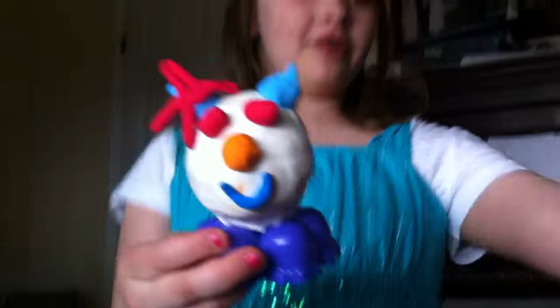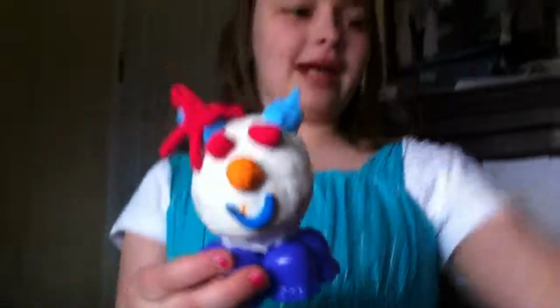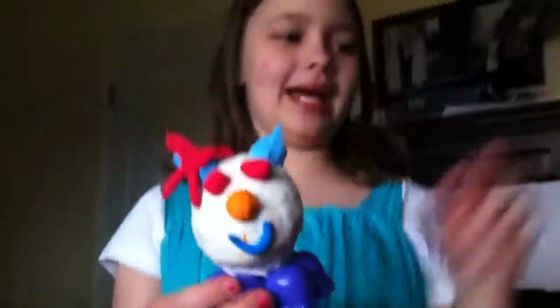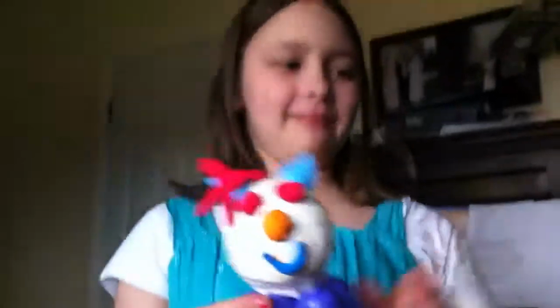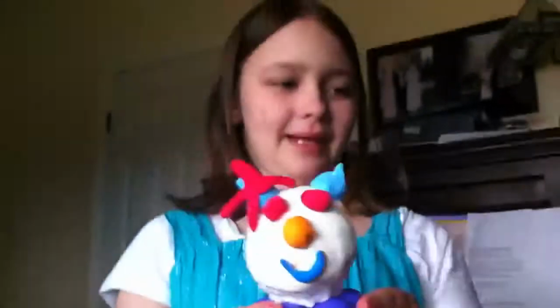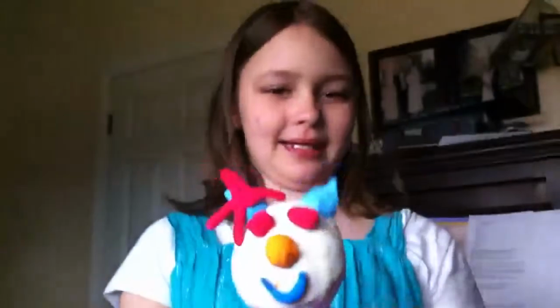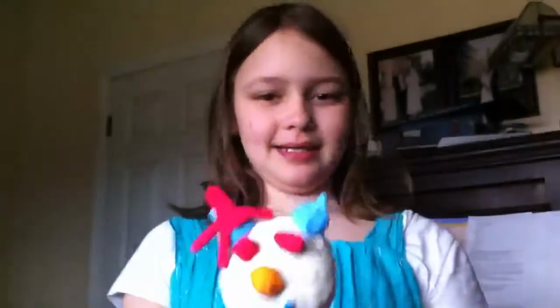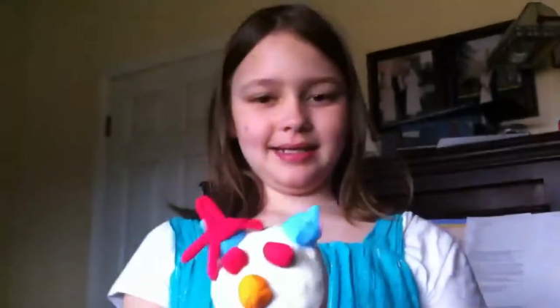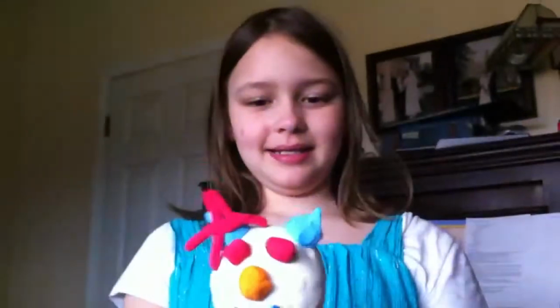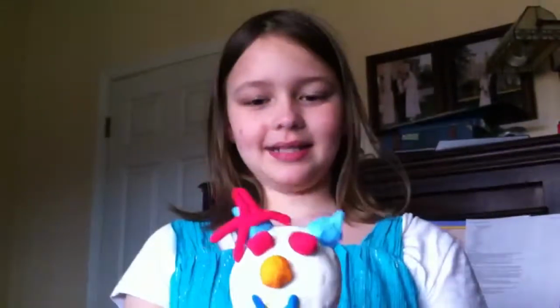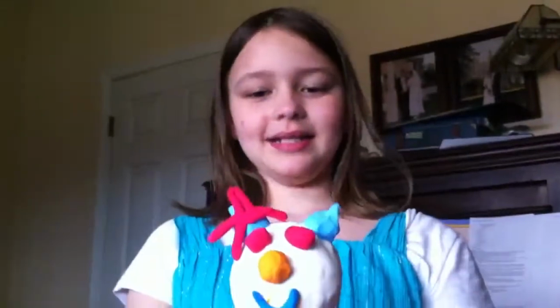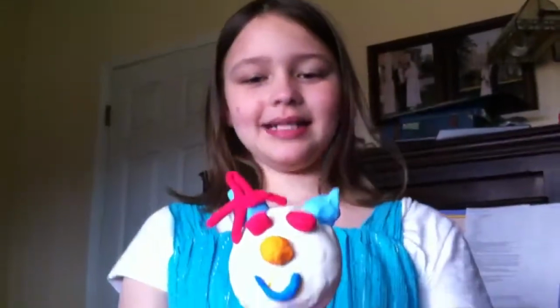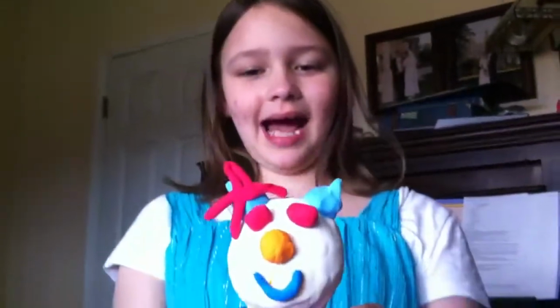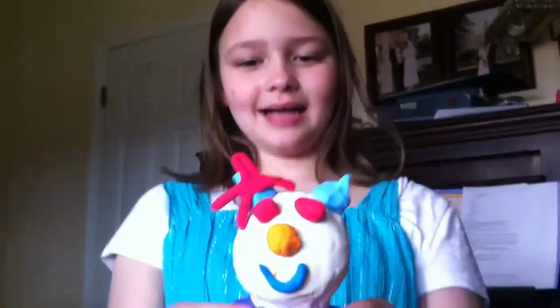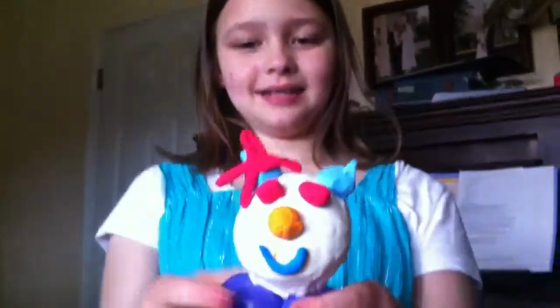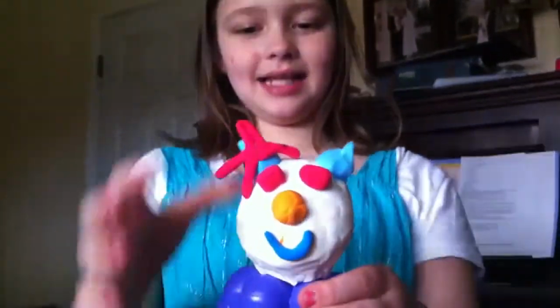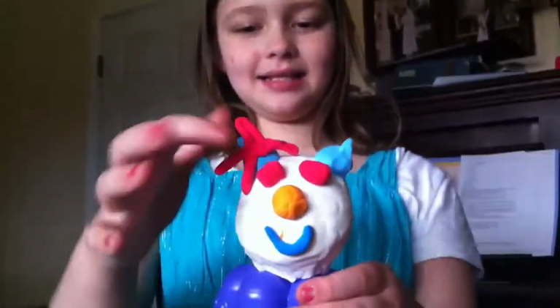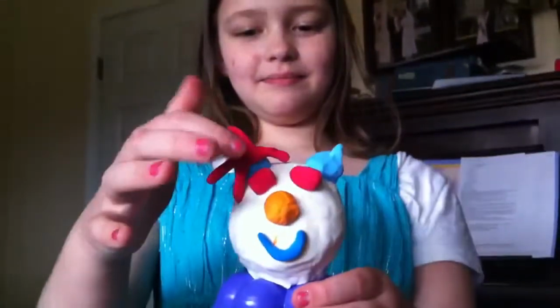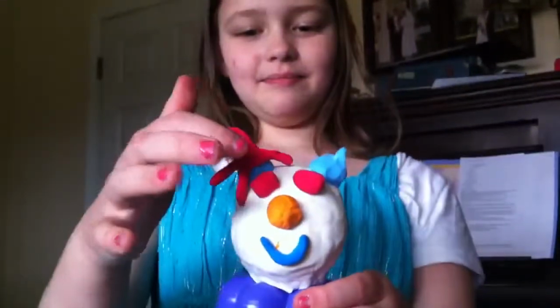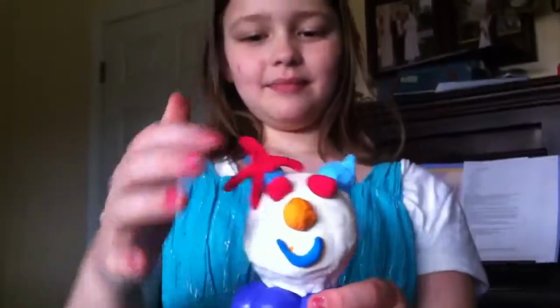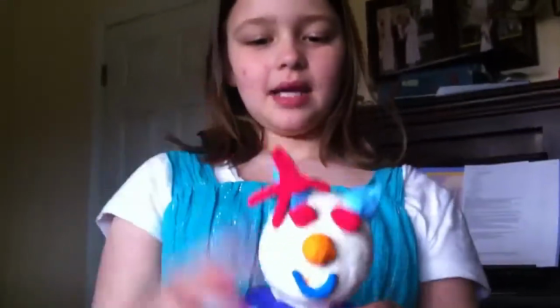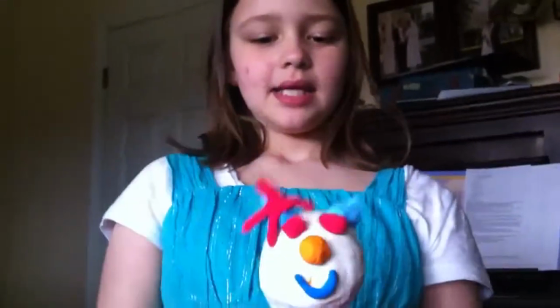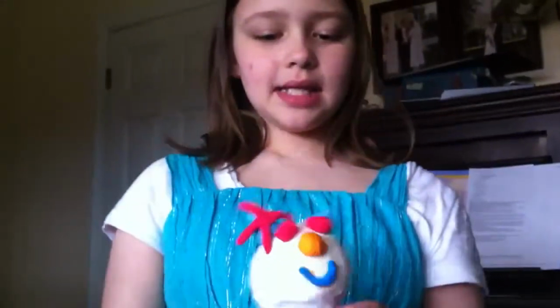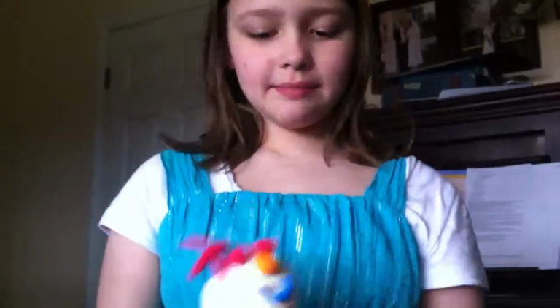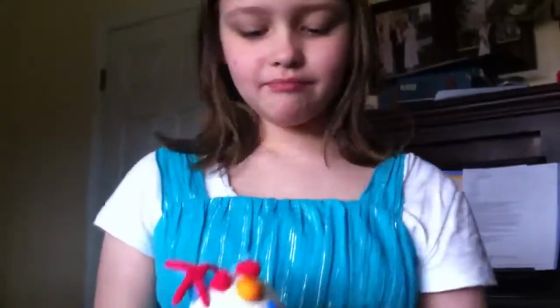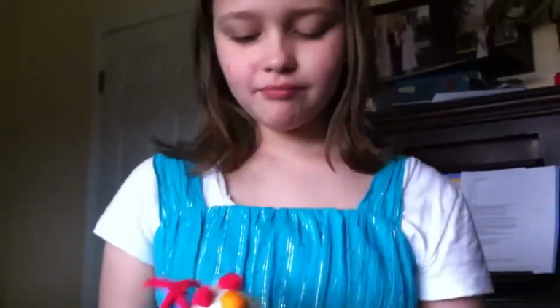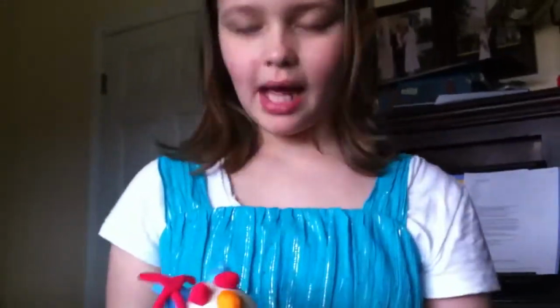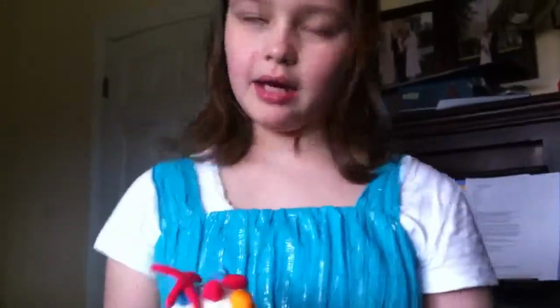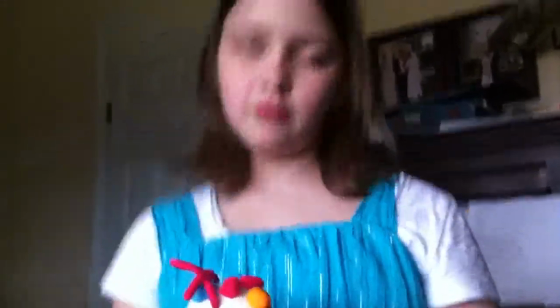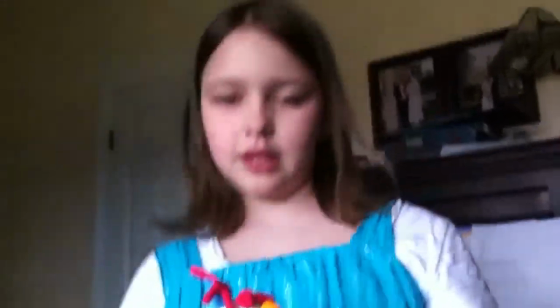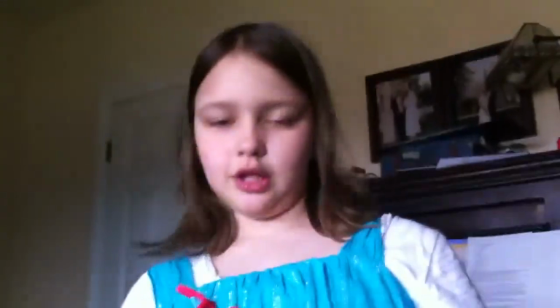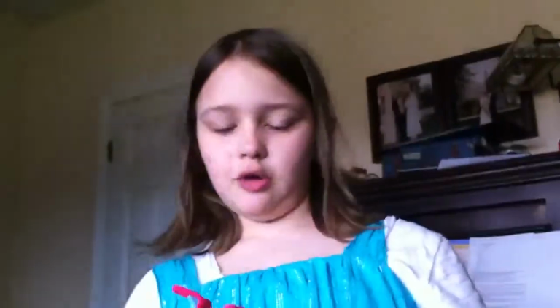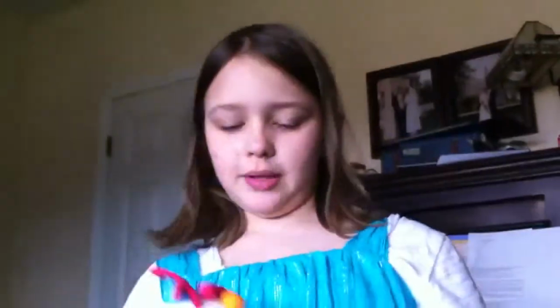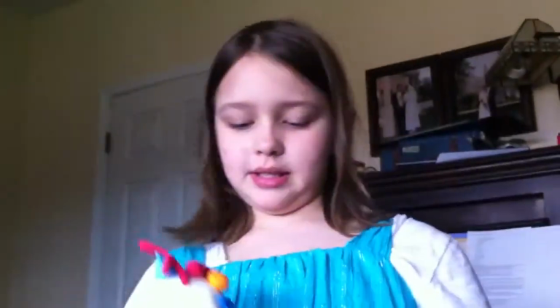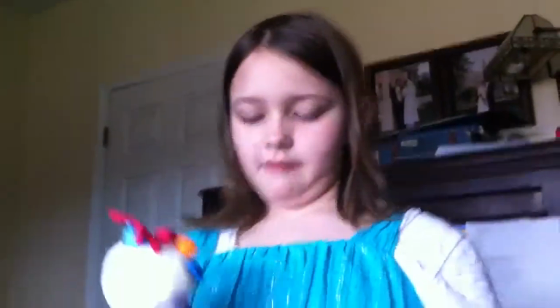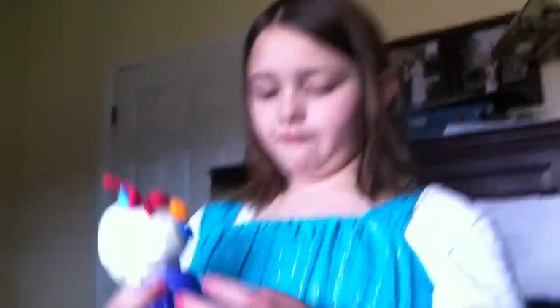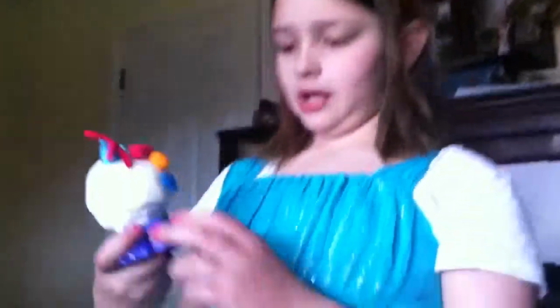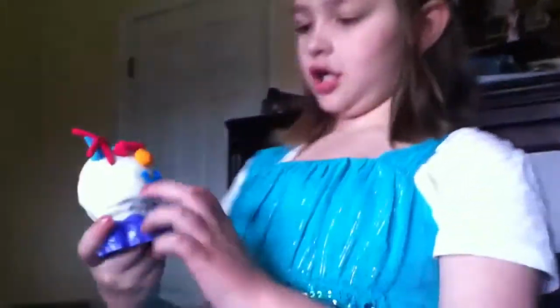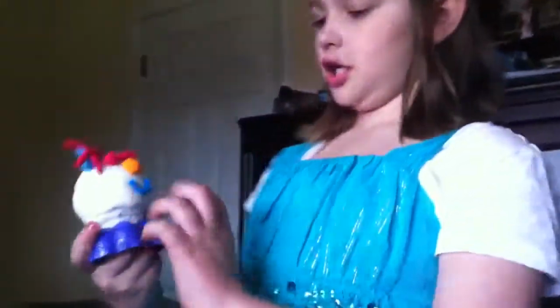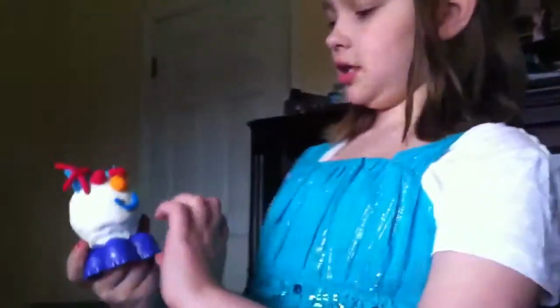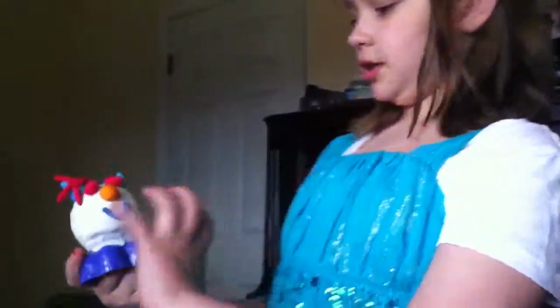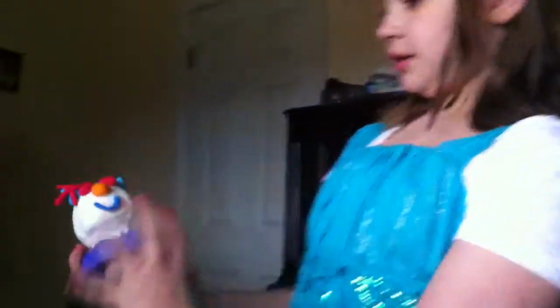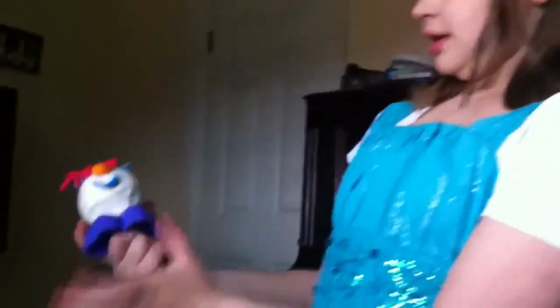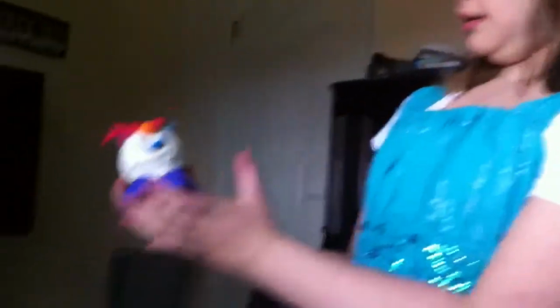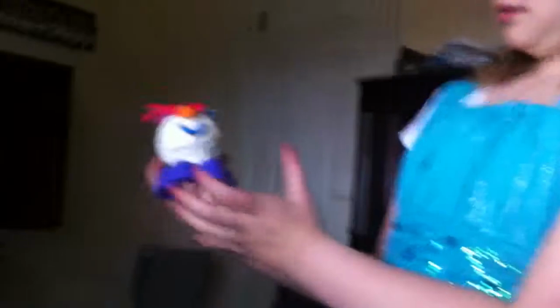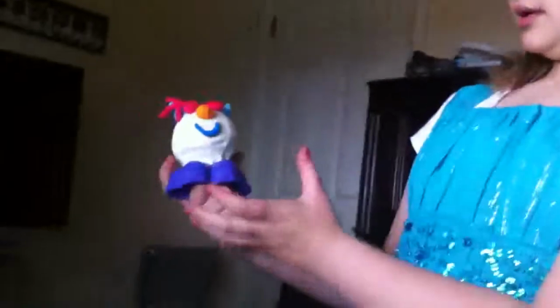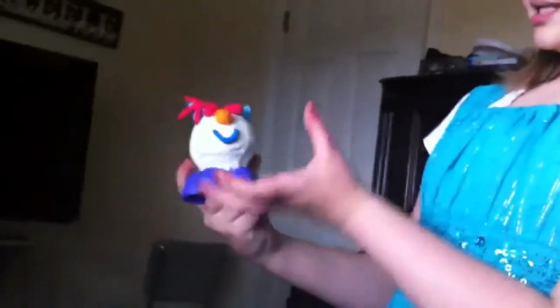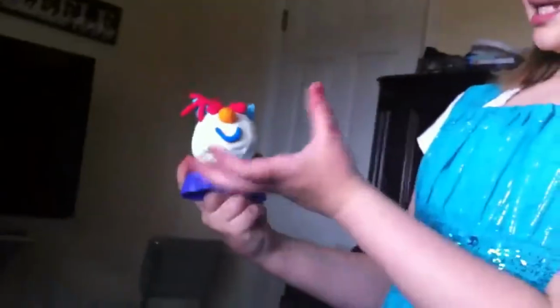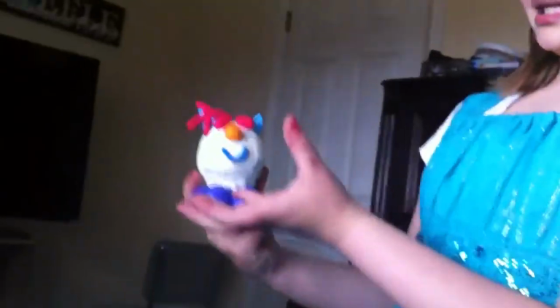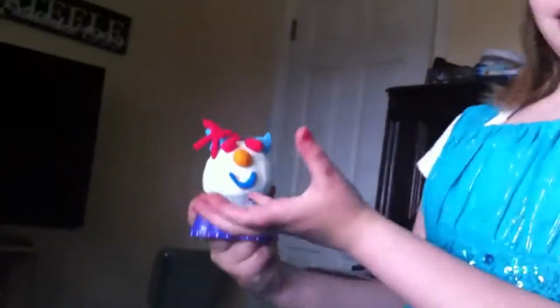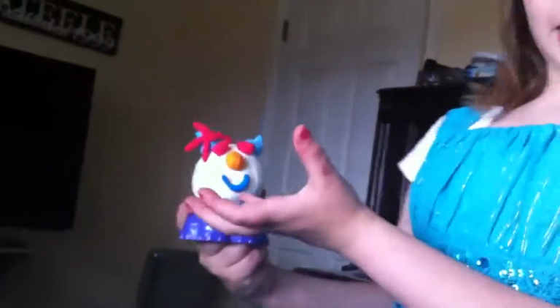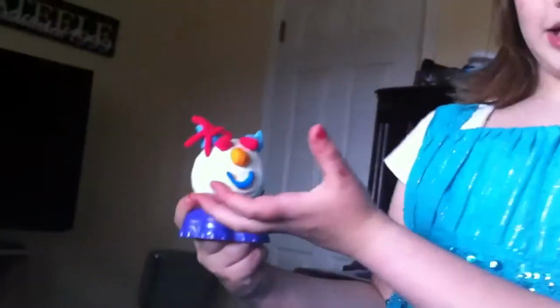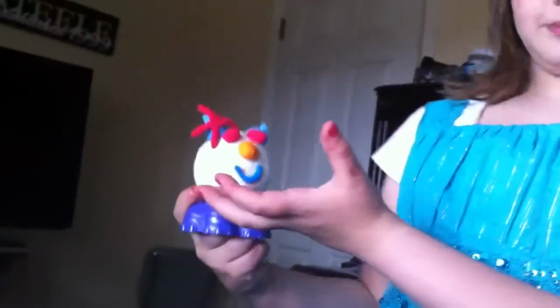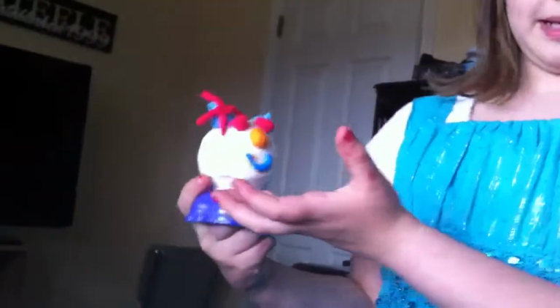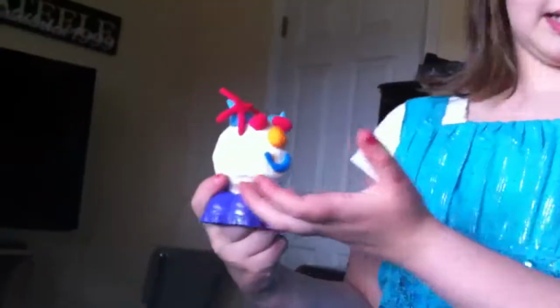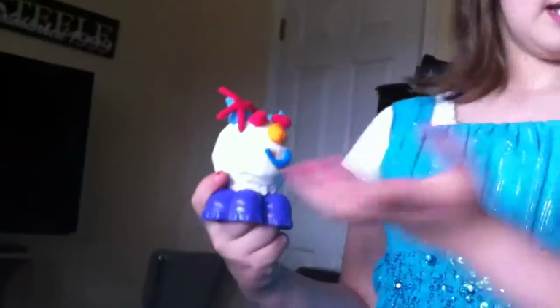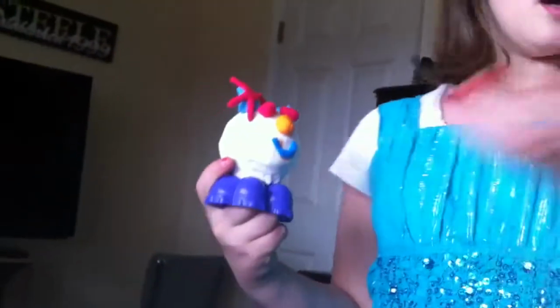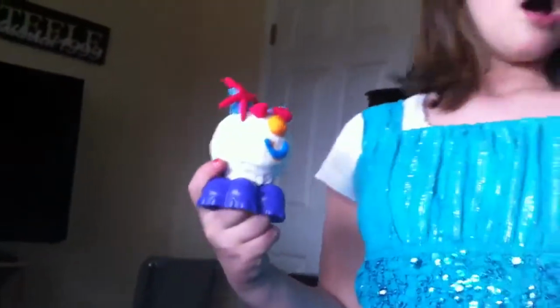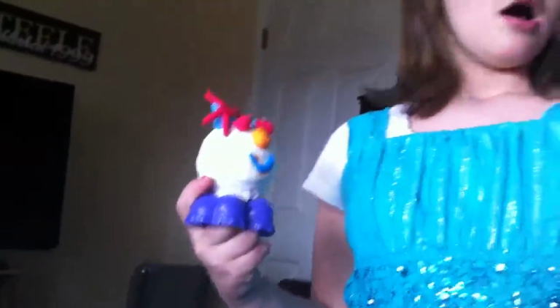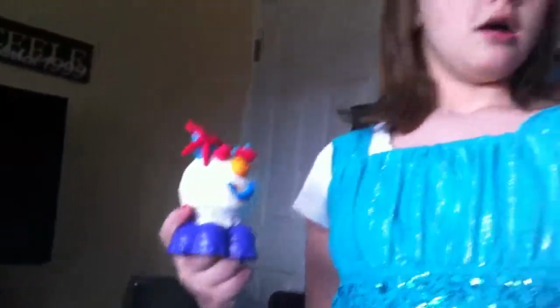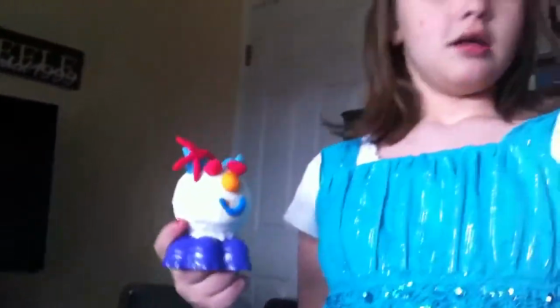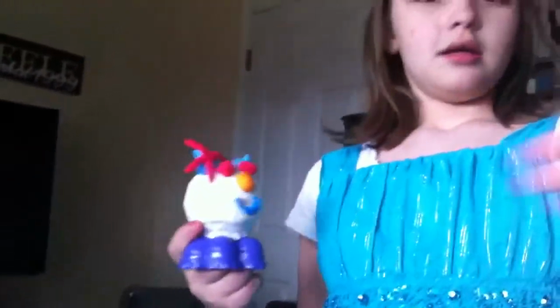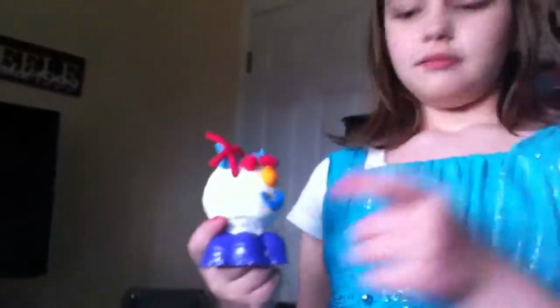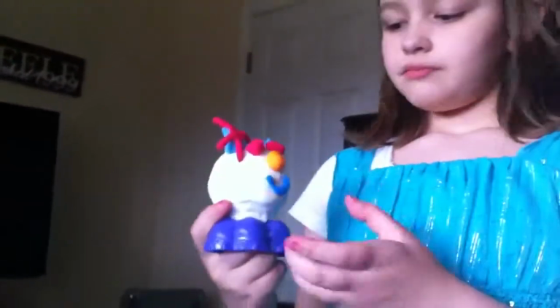You made this? Yeah. What is it? I don't really know, but it's a figure. It's like clay. You made like a person.